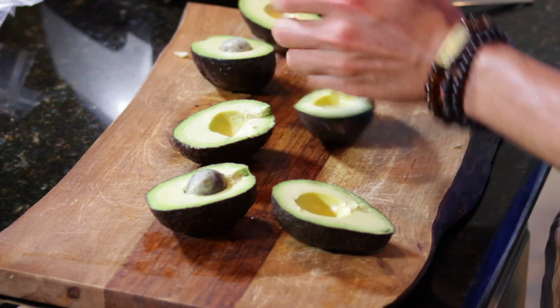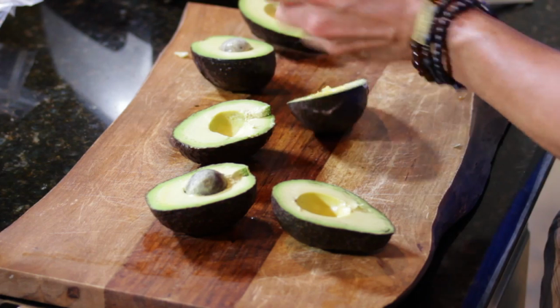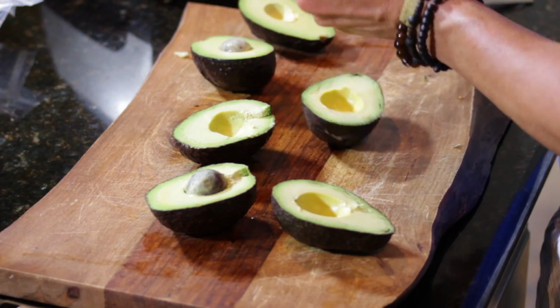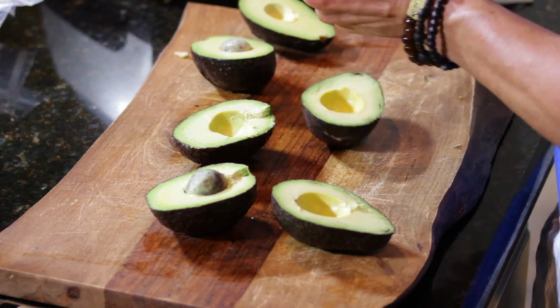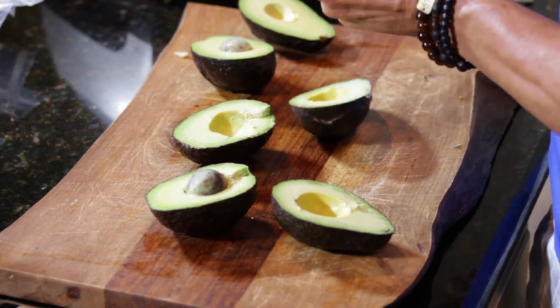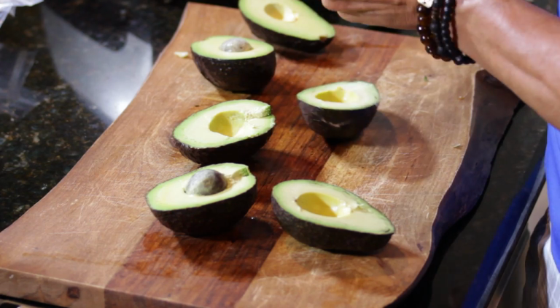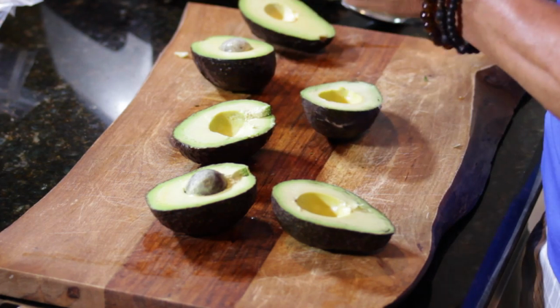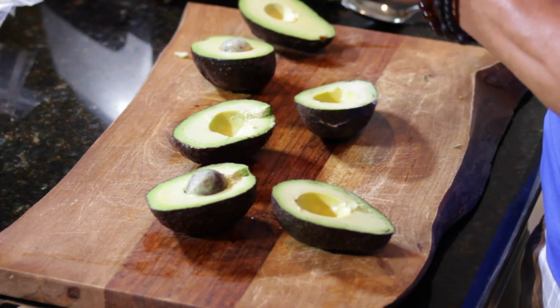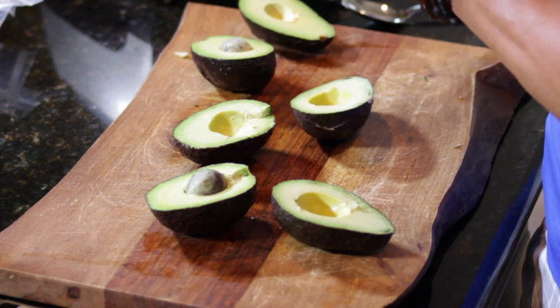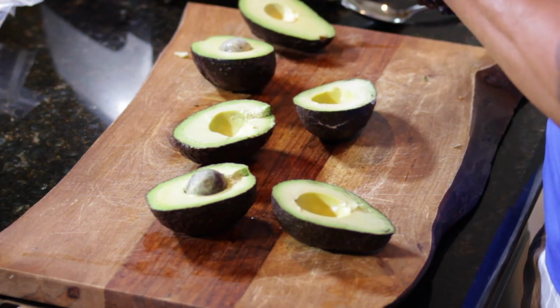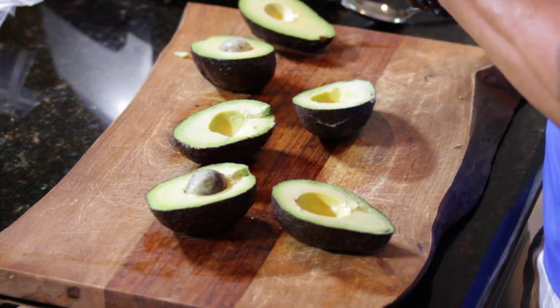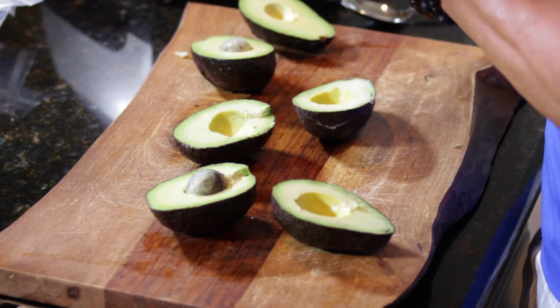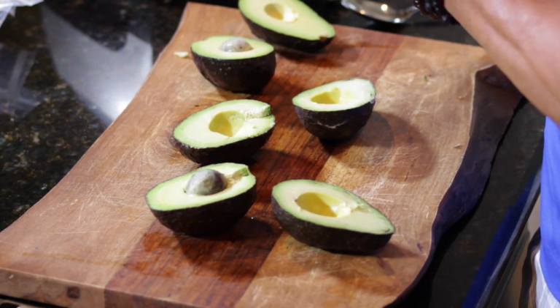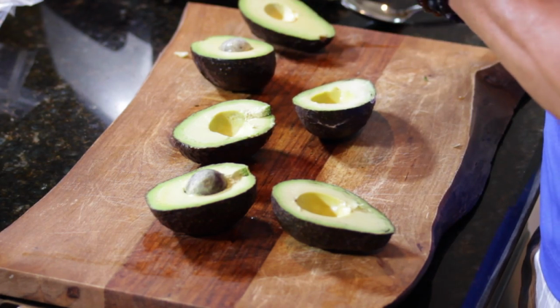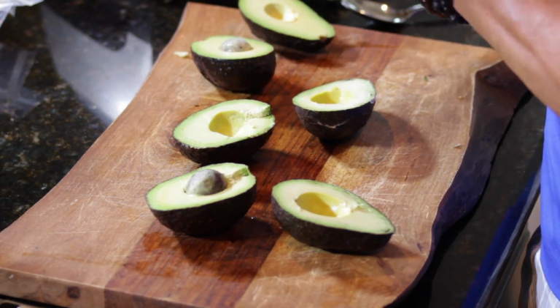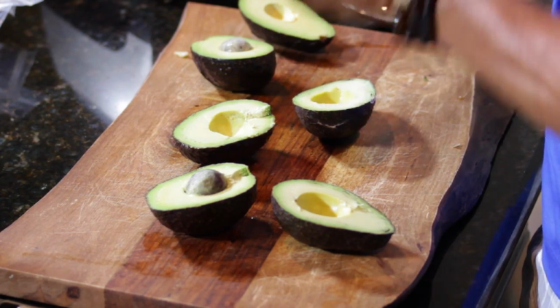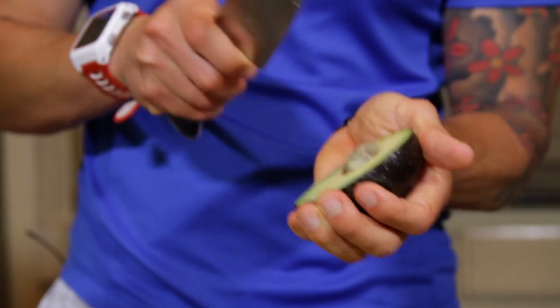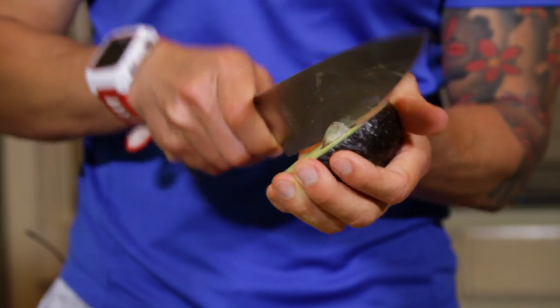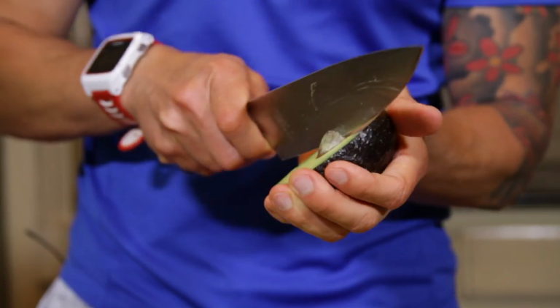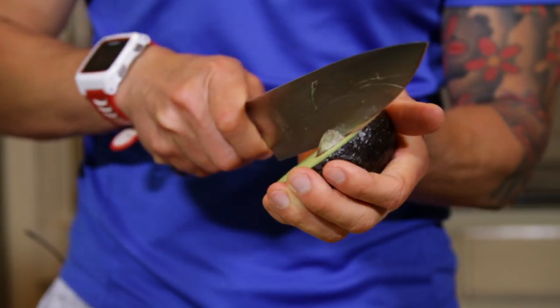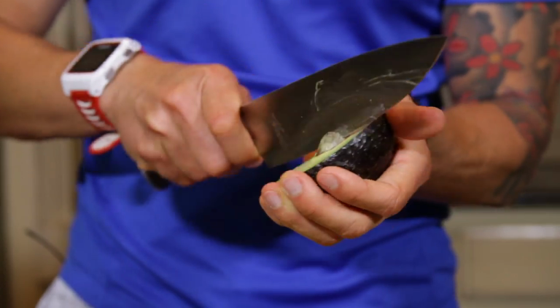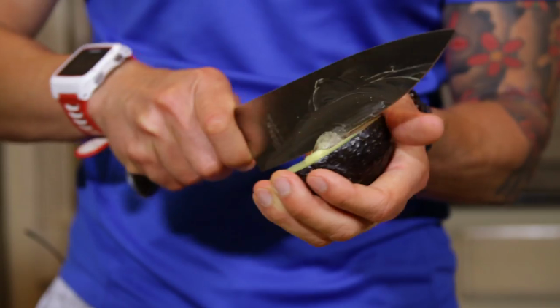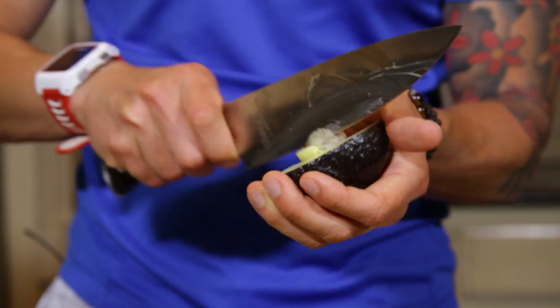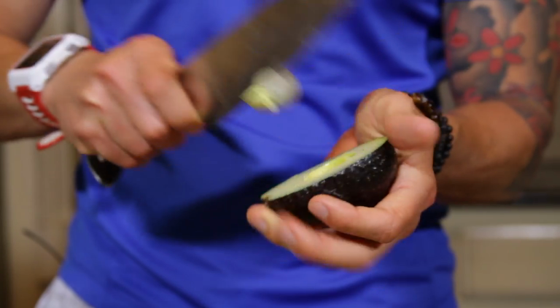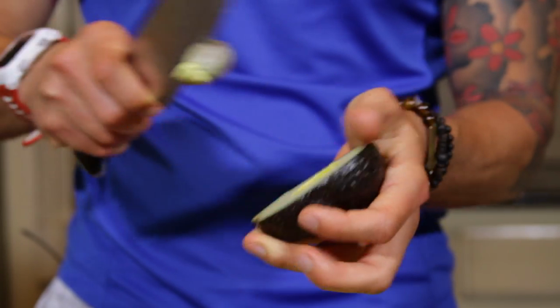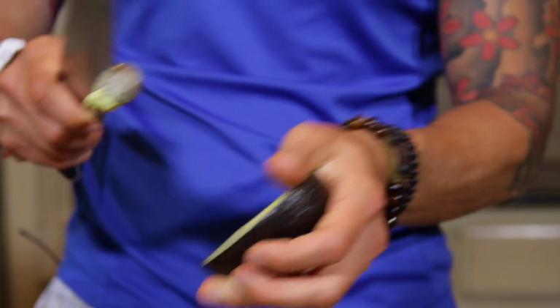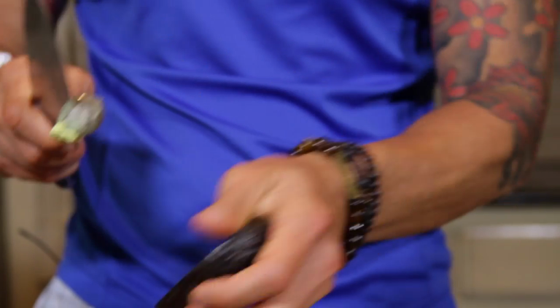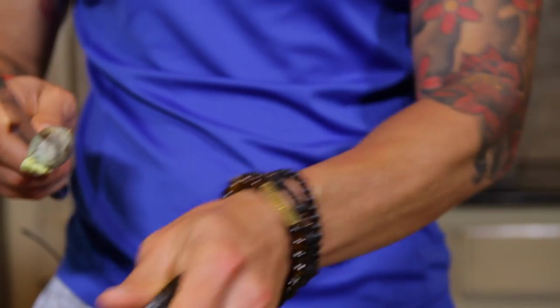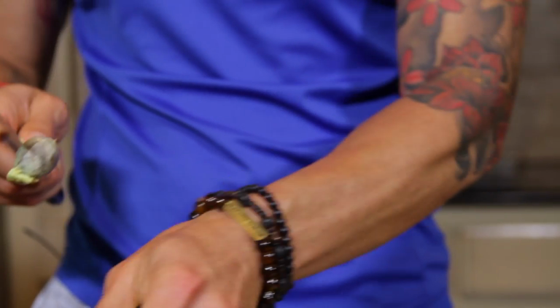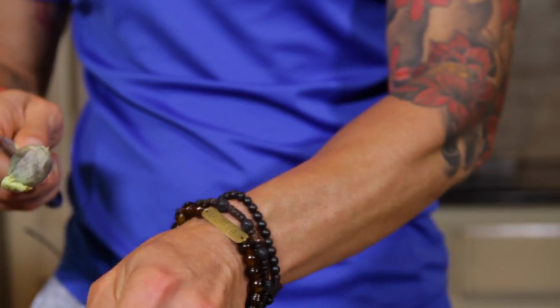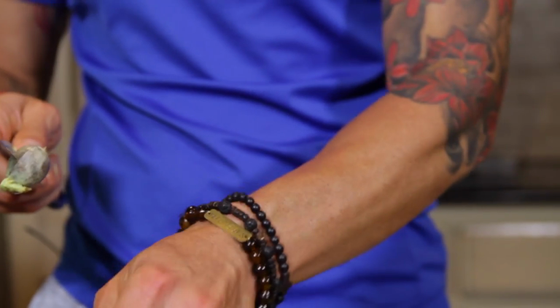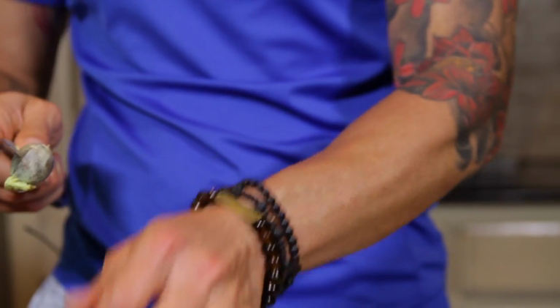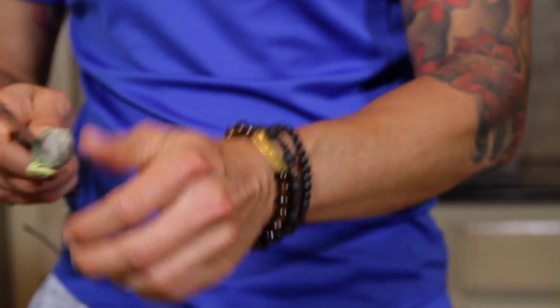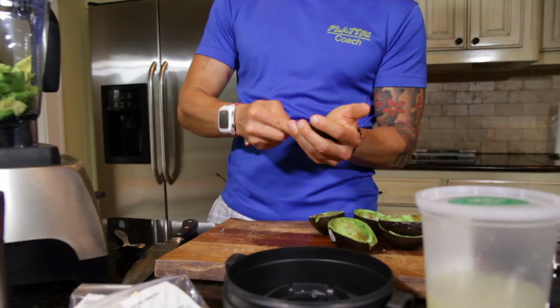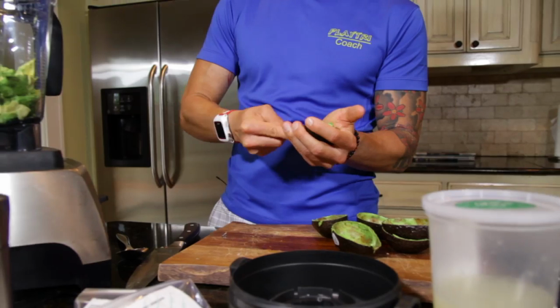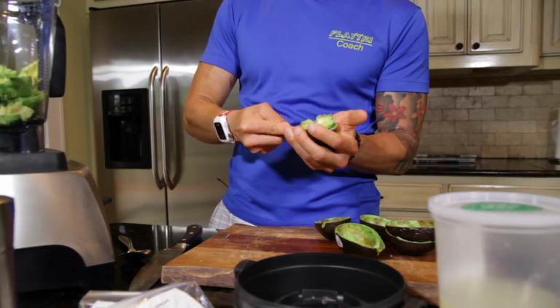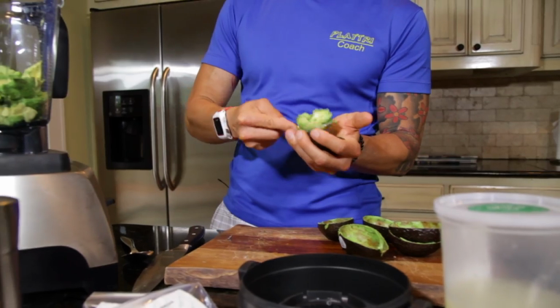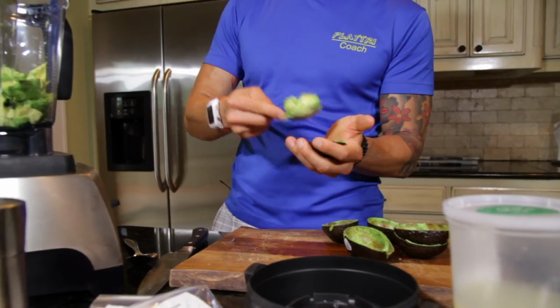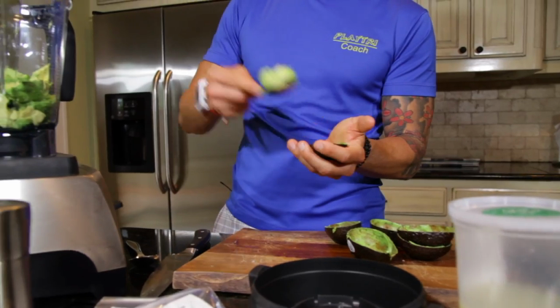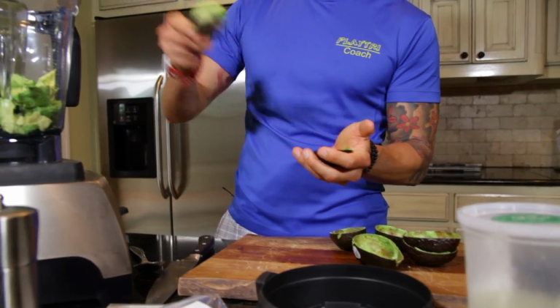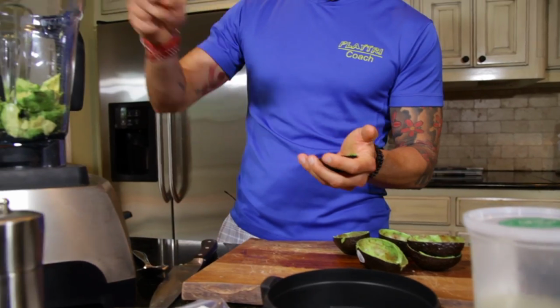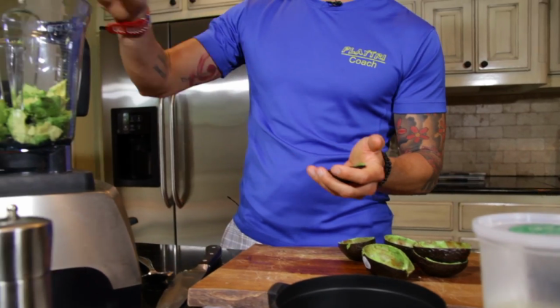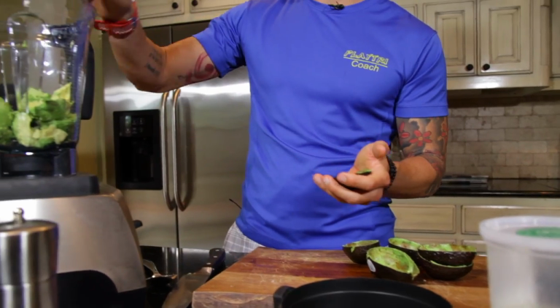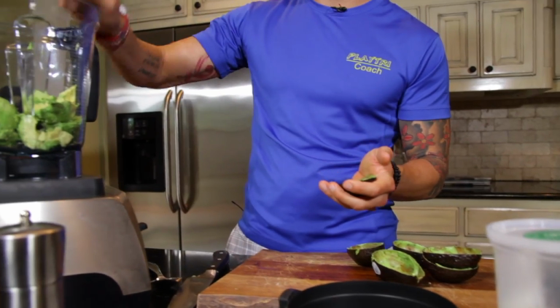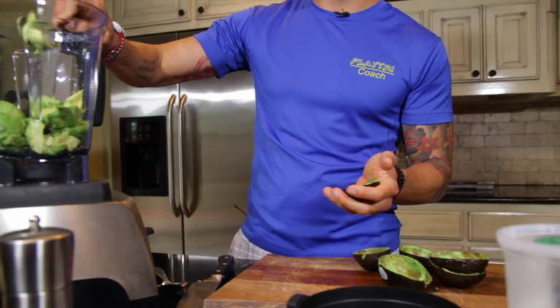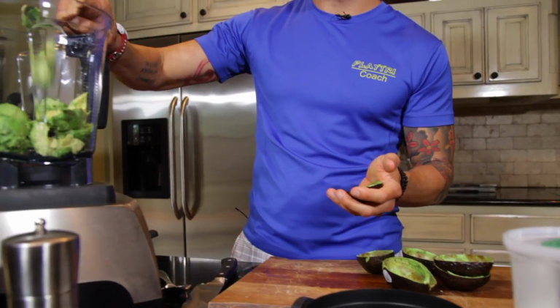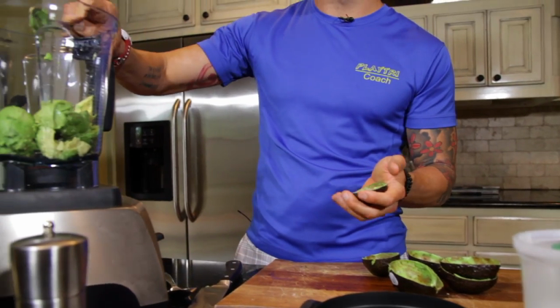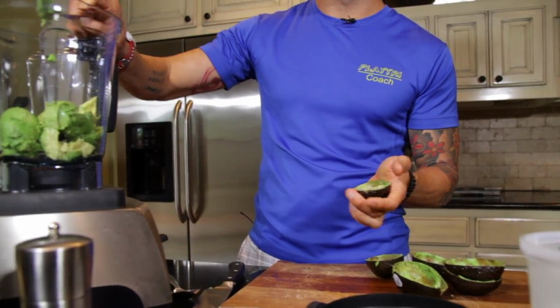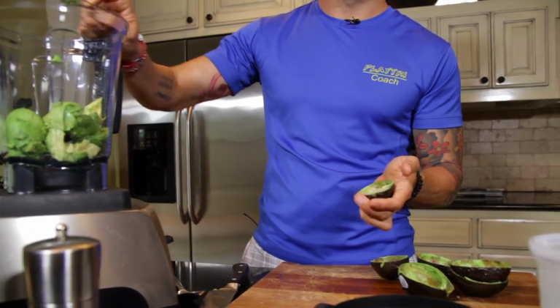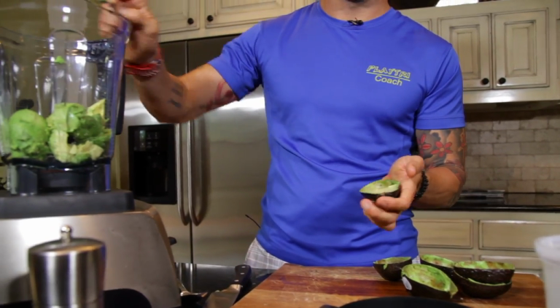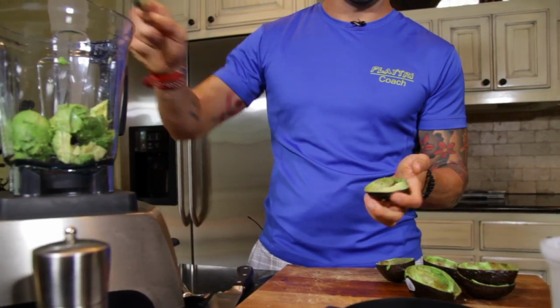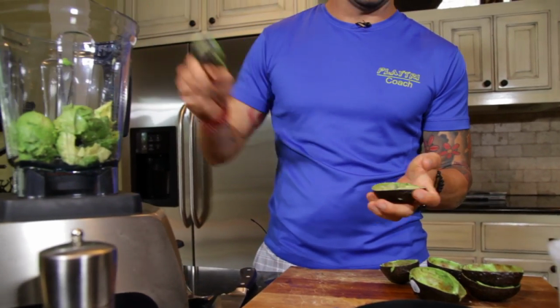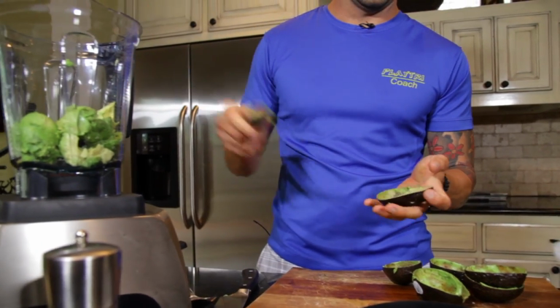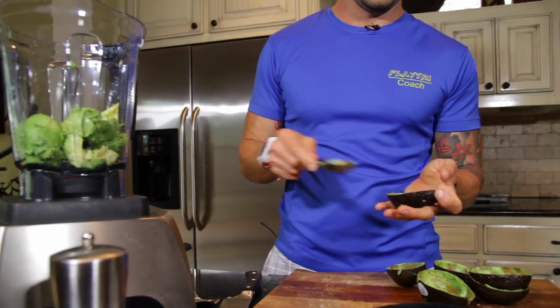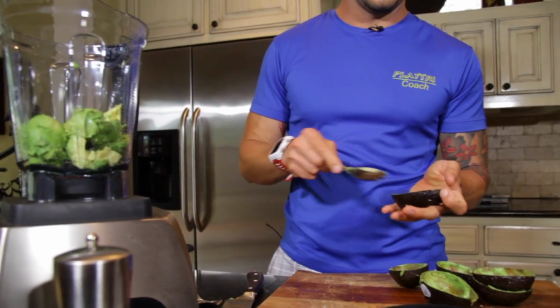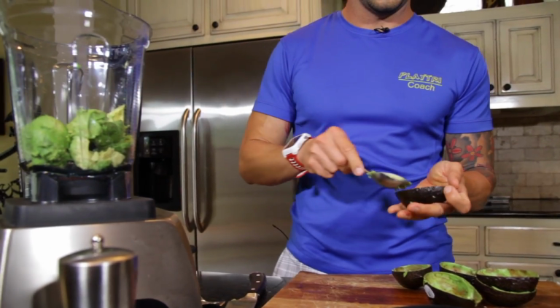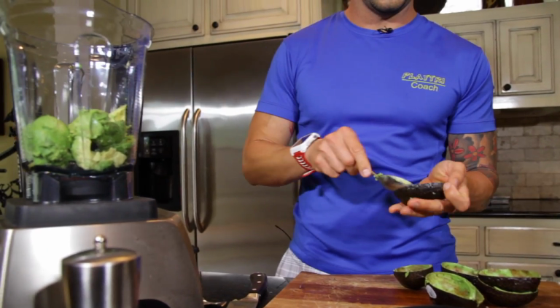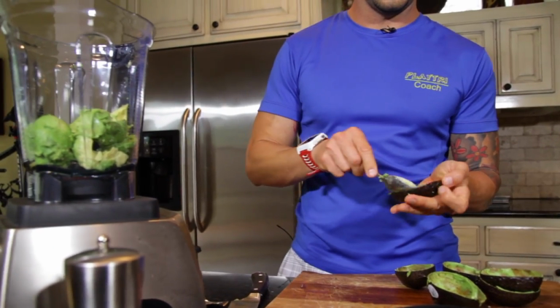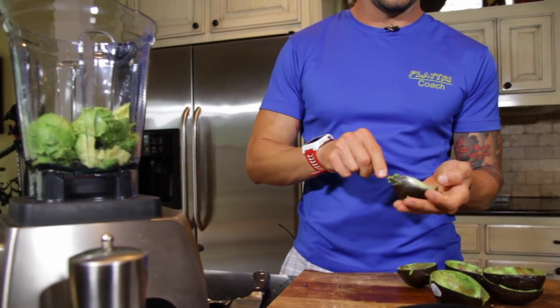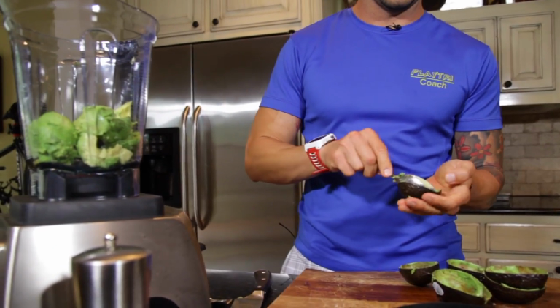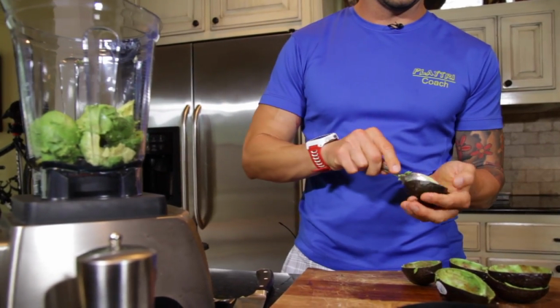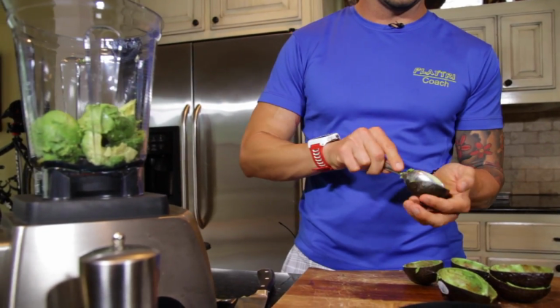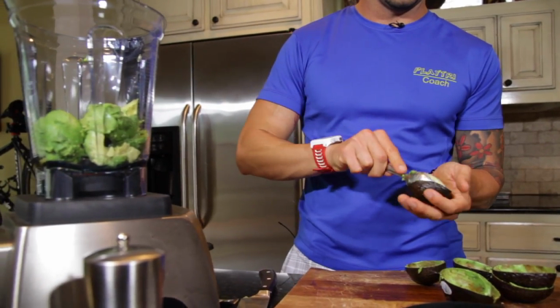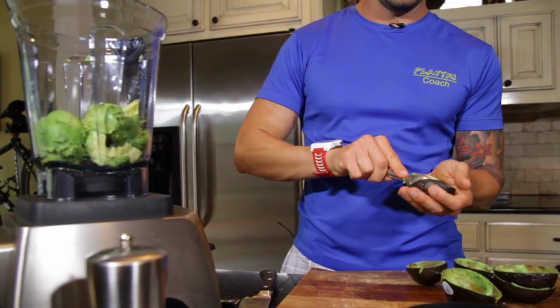Prepping the avocados is really simple. You just cut them in half, hit the seed with a knife, take the seed out, and I'm just going to spoon it out and put it in the blender.